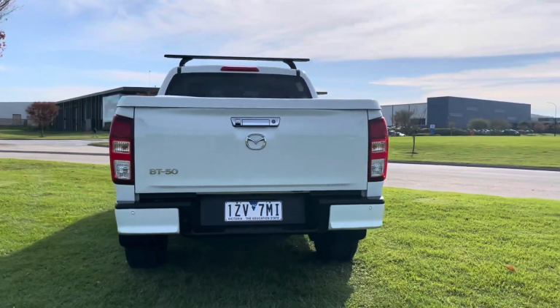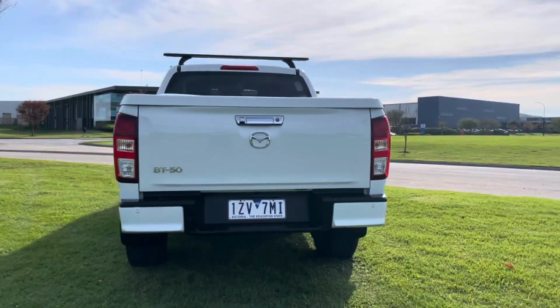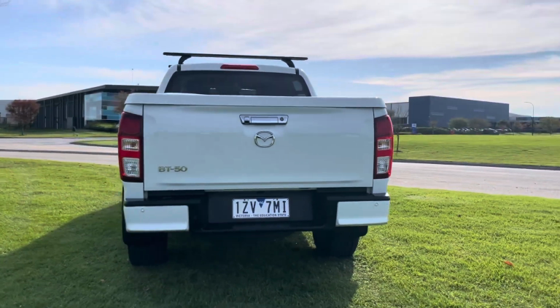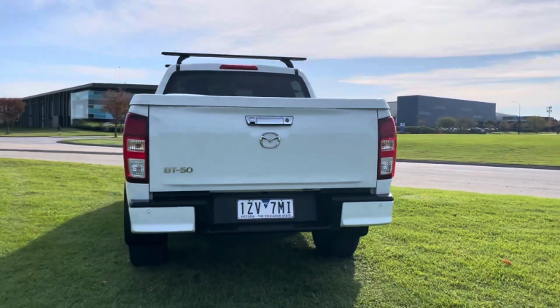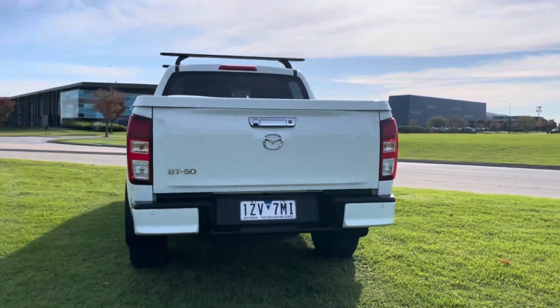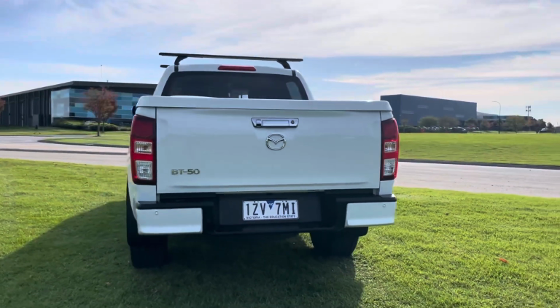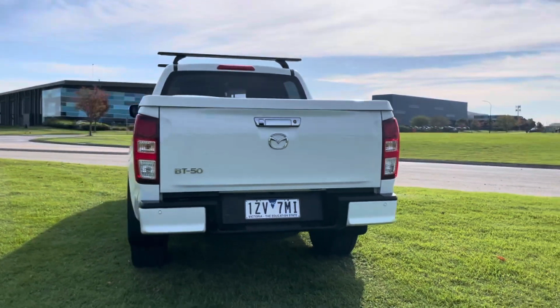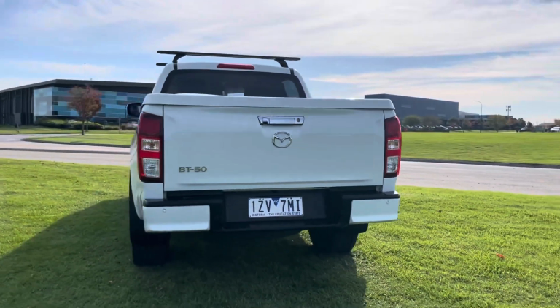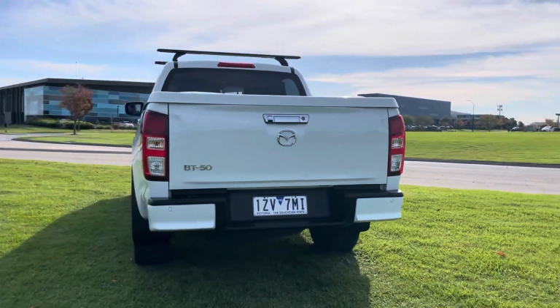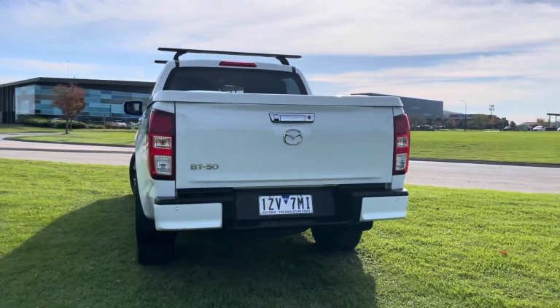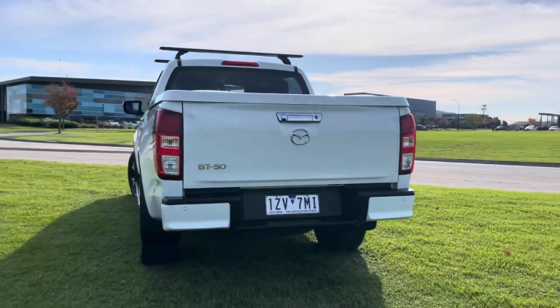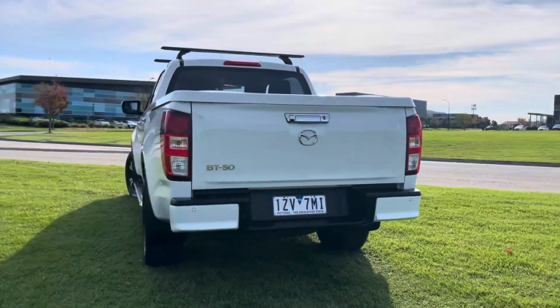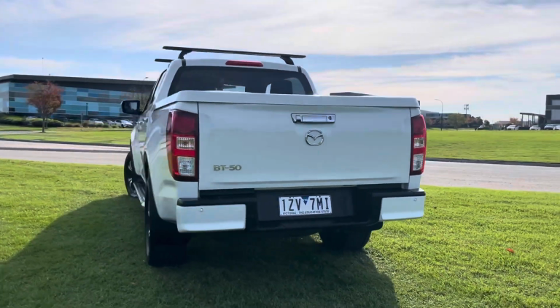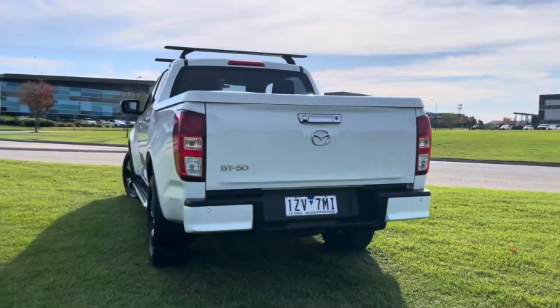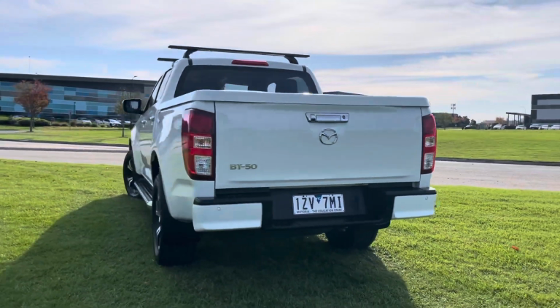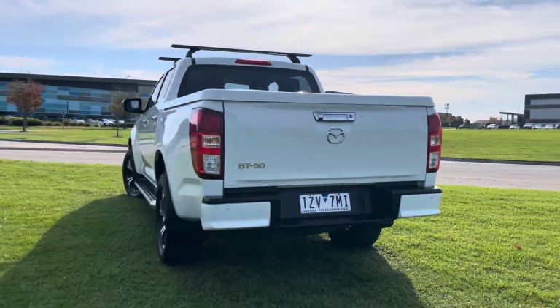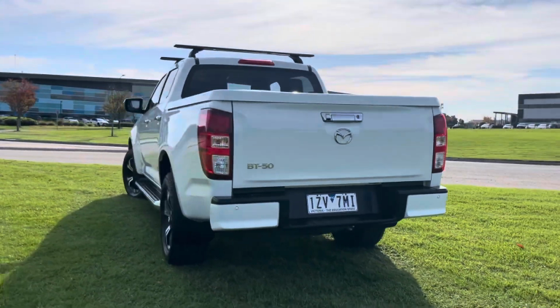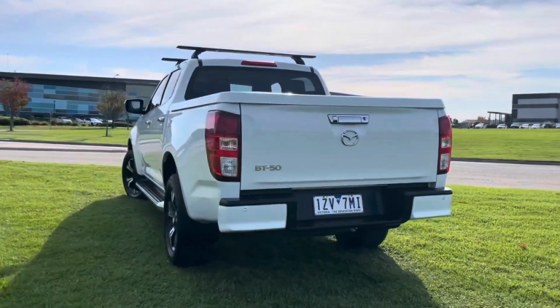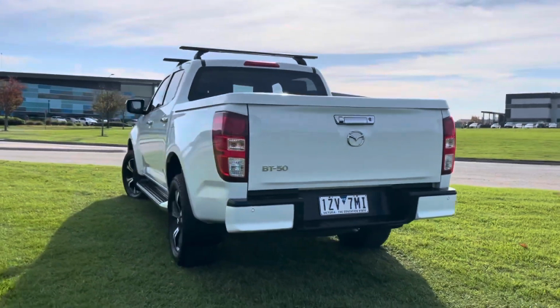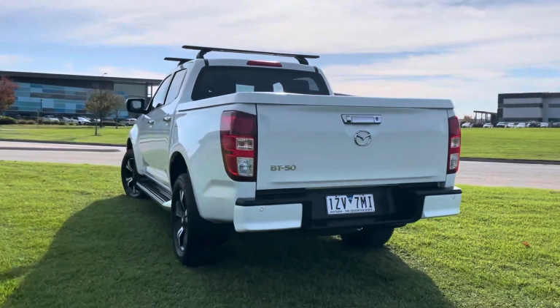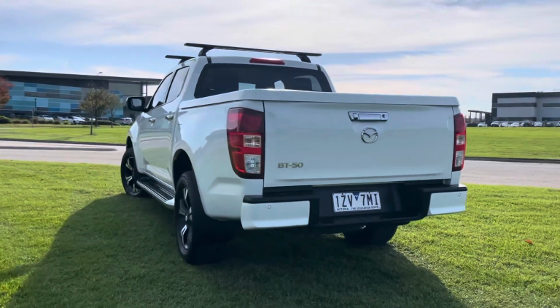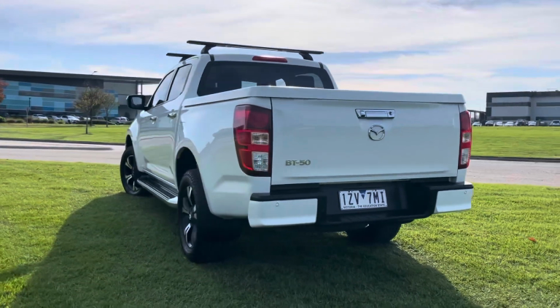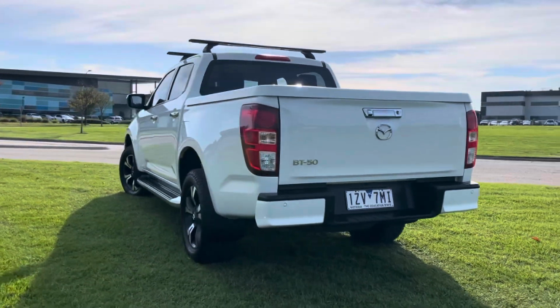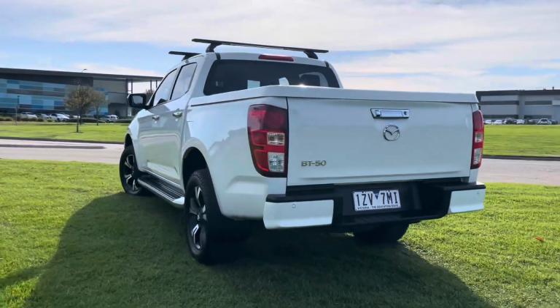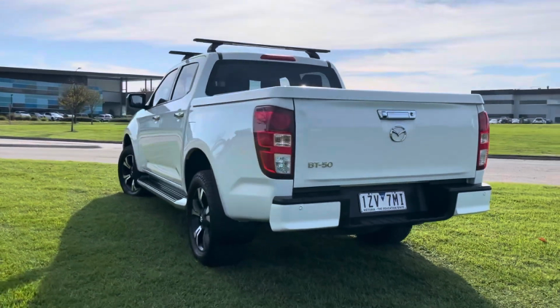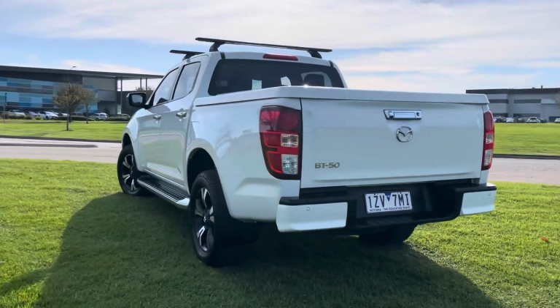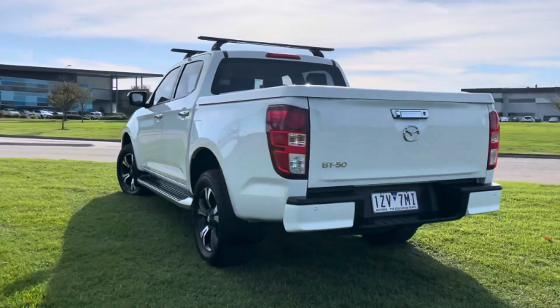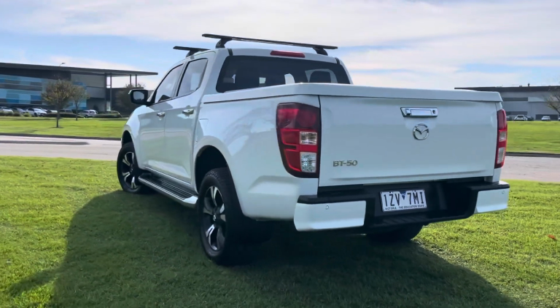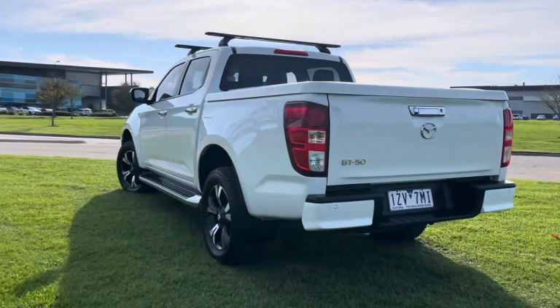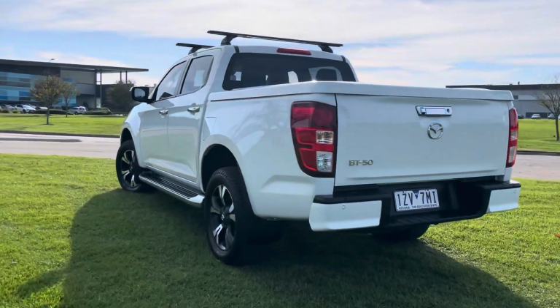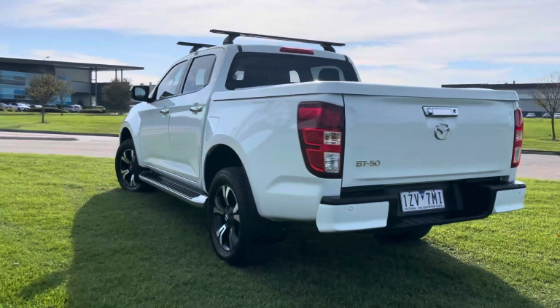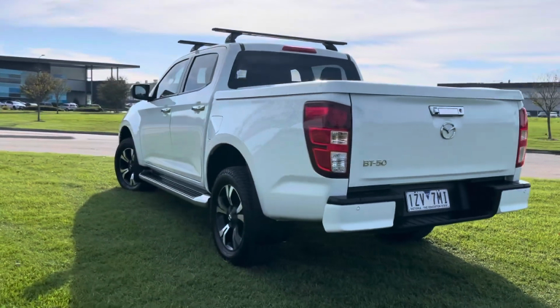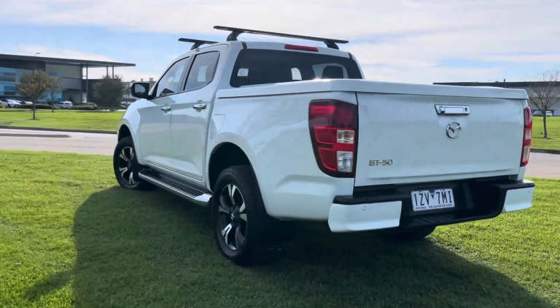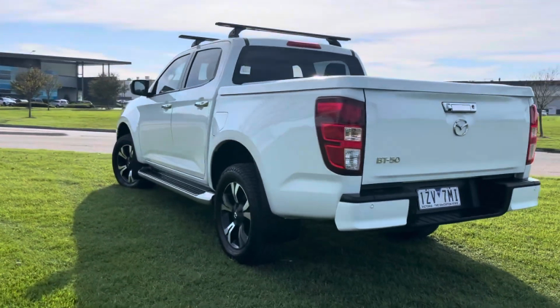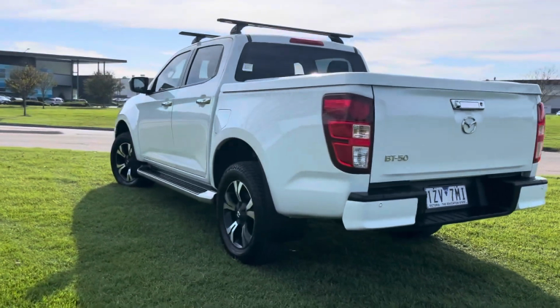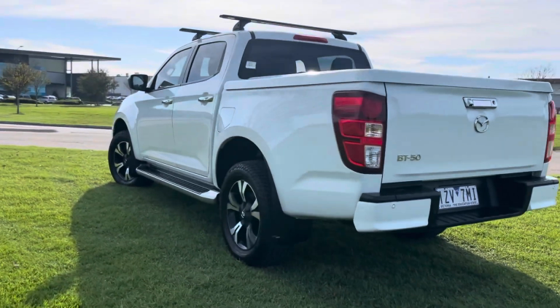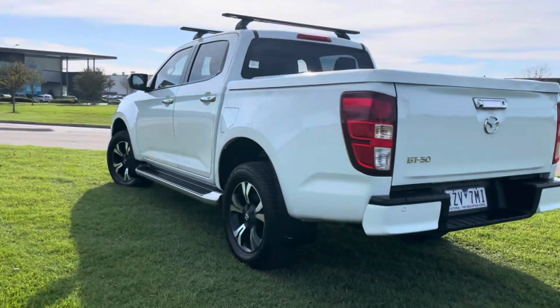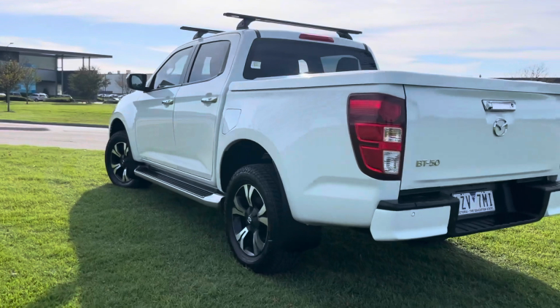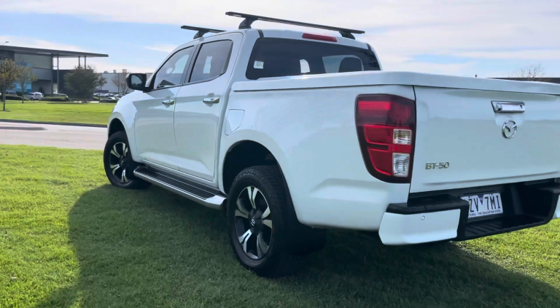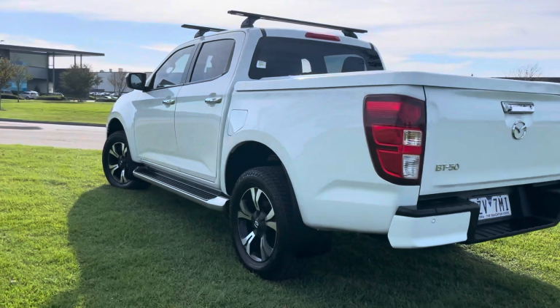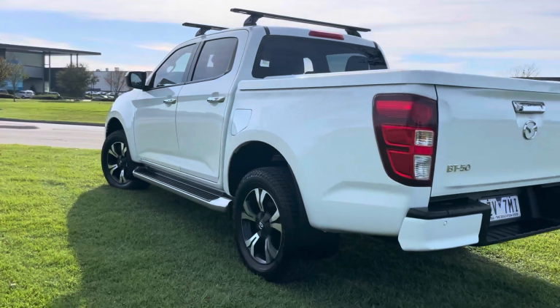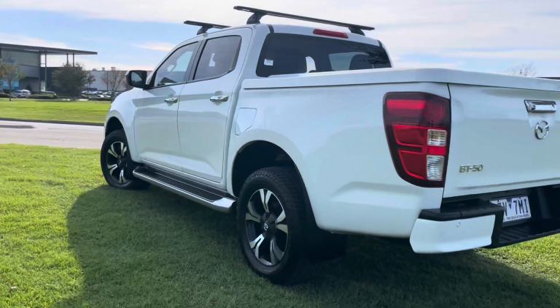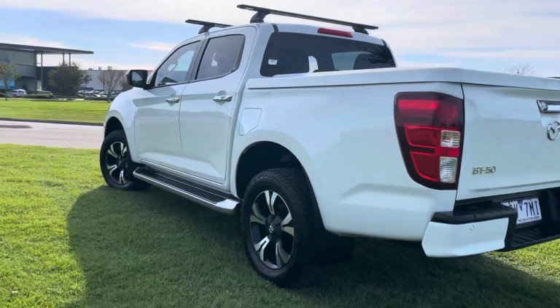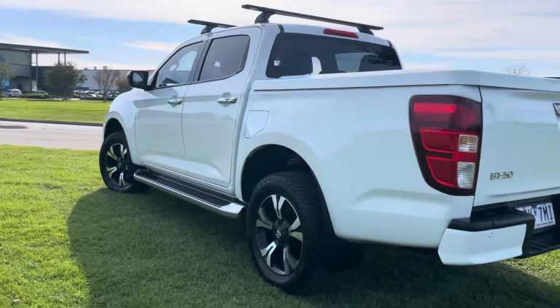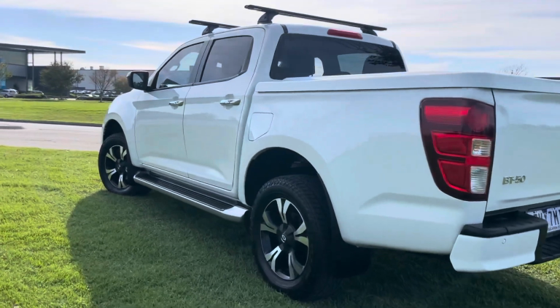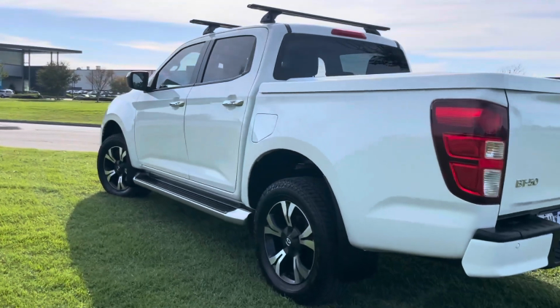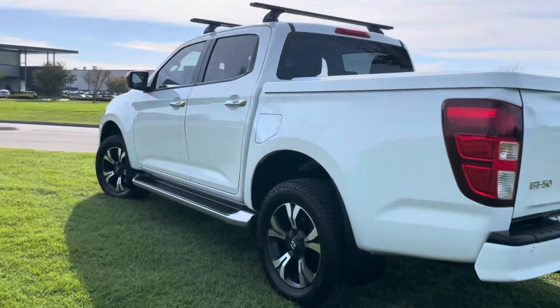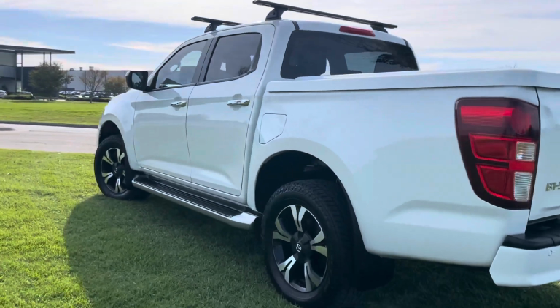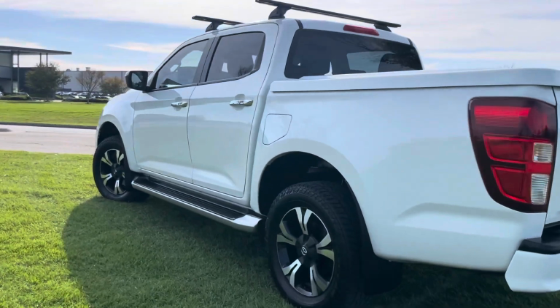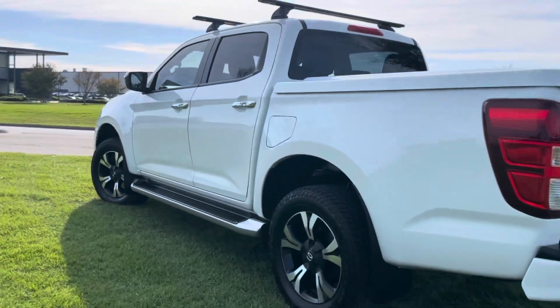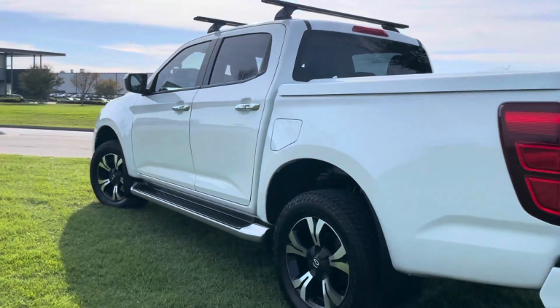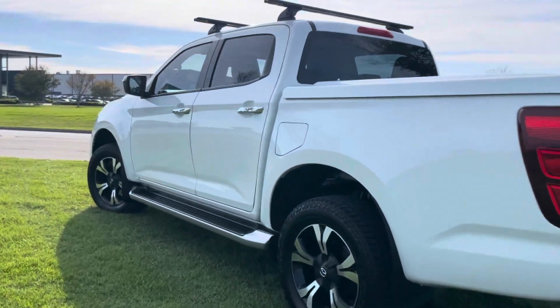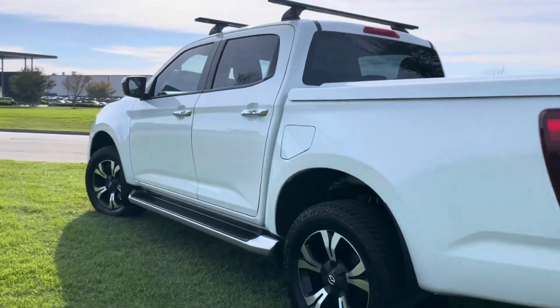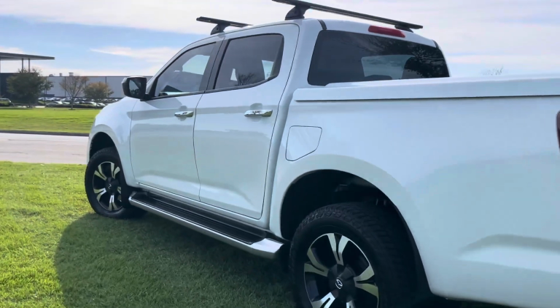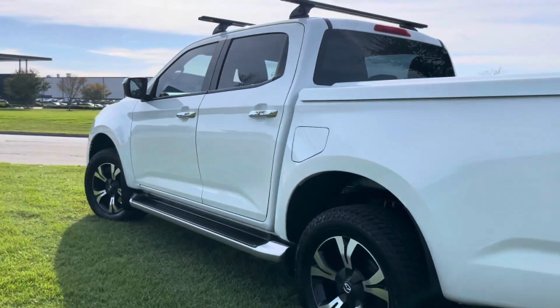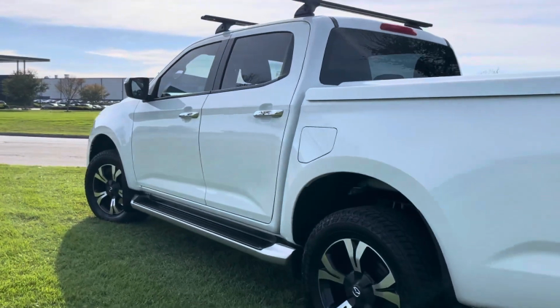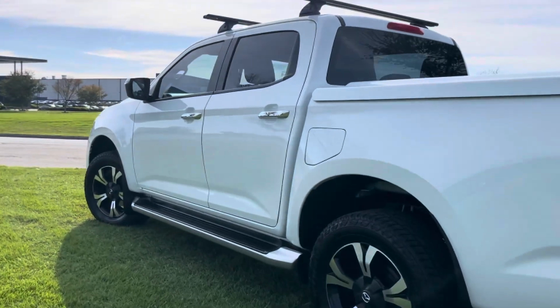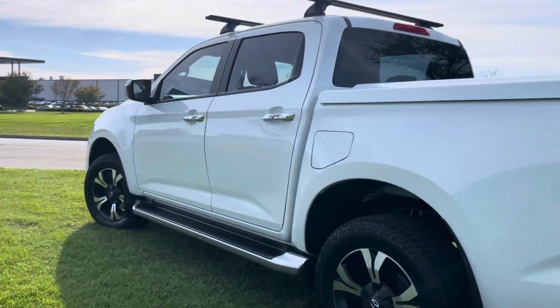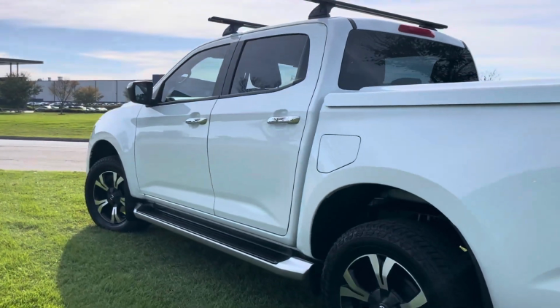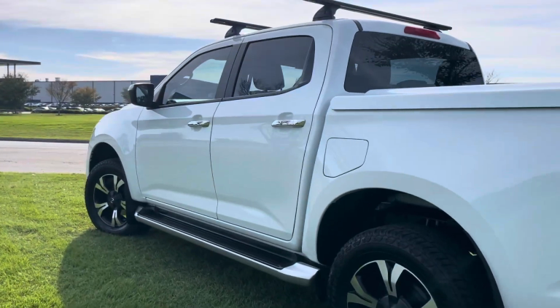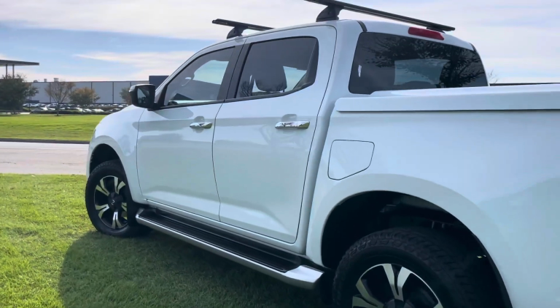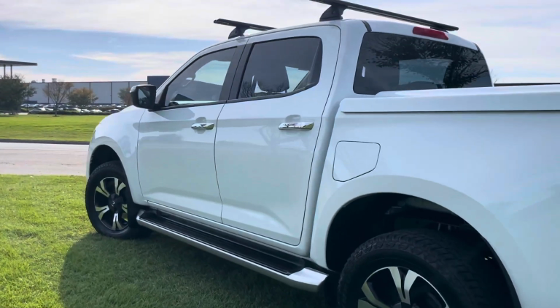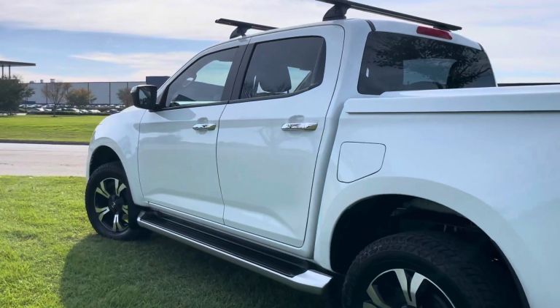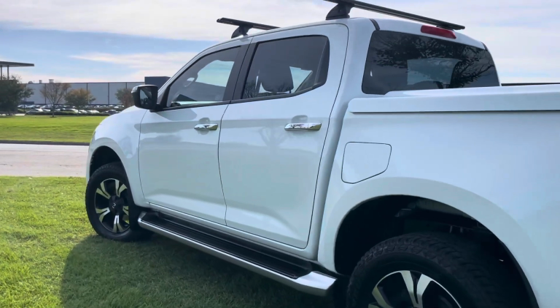They're available on our showroom floor here, now ready to have a look at. And as you can see, really nice quality and good presentation.